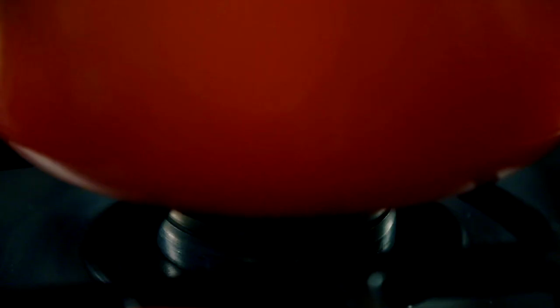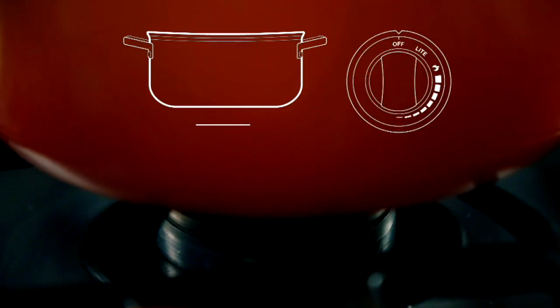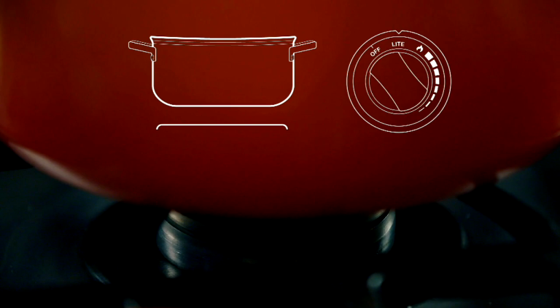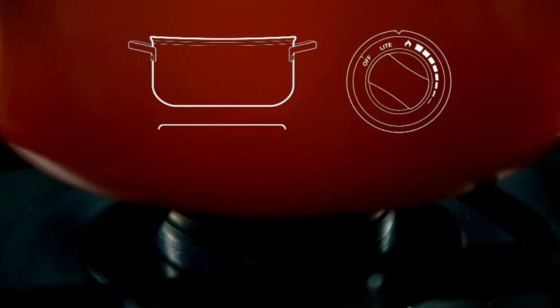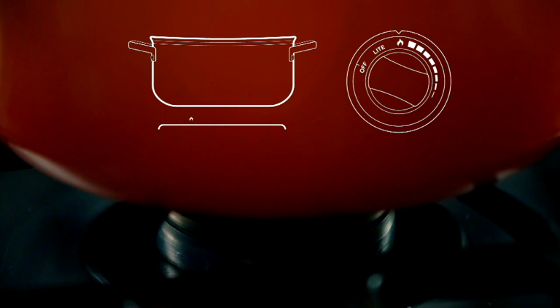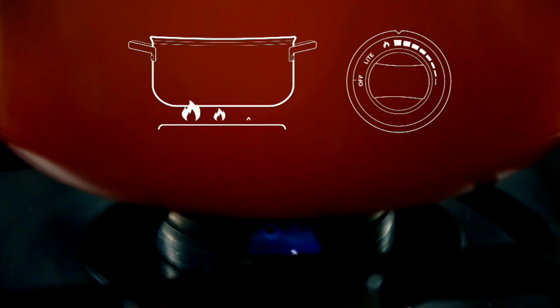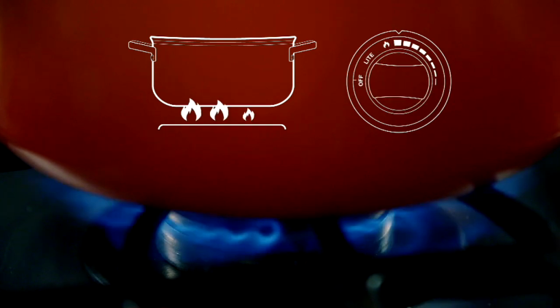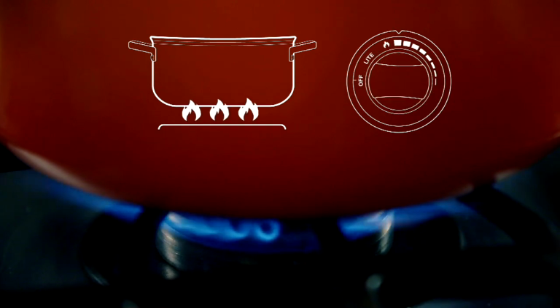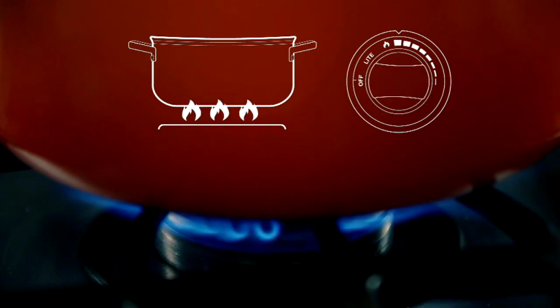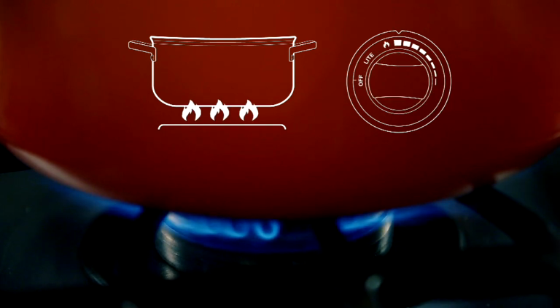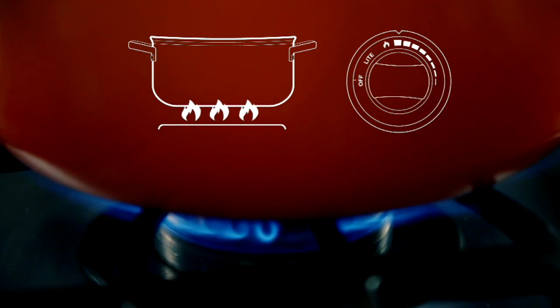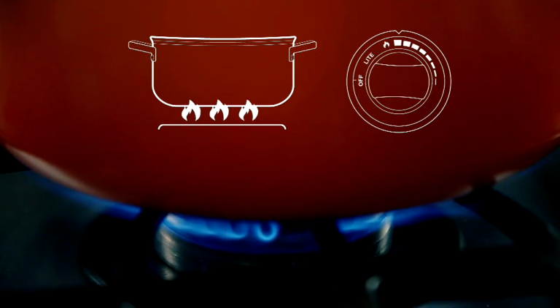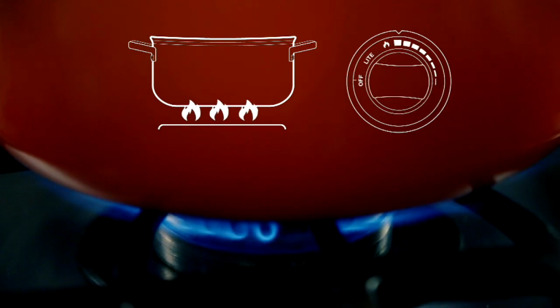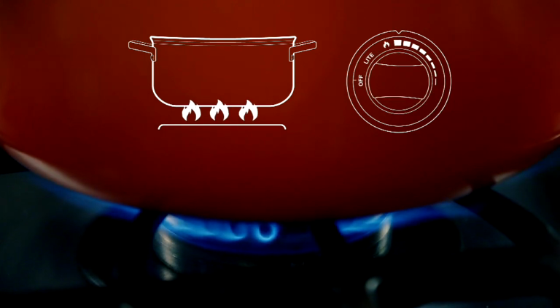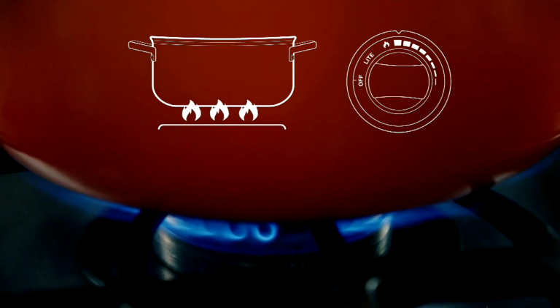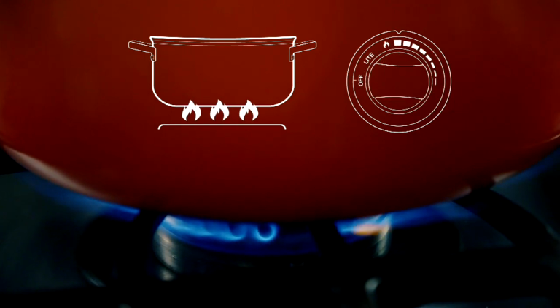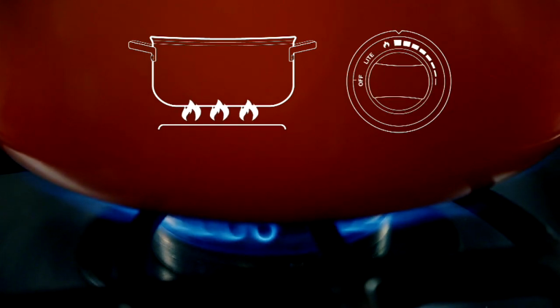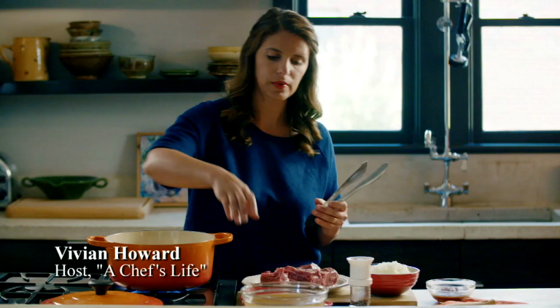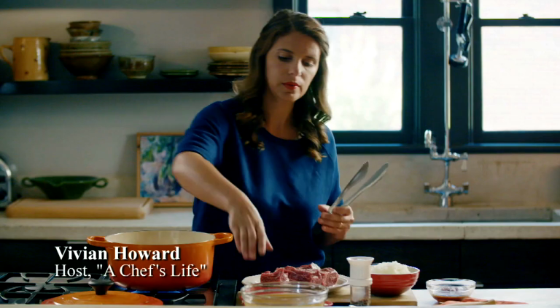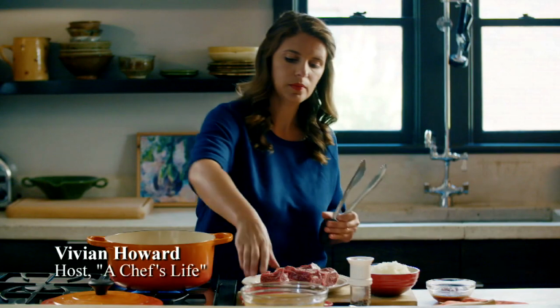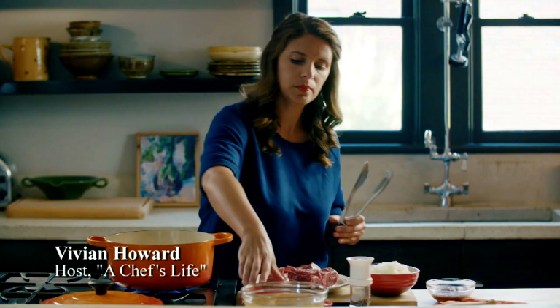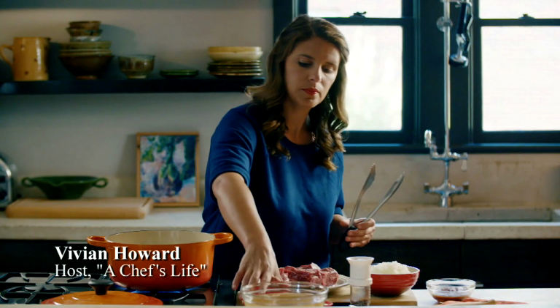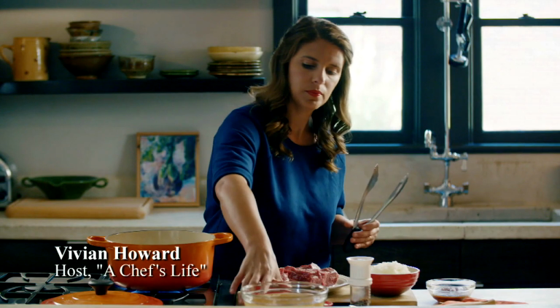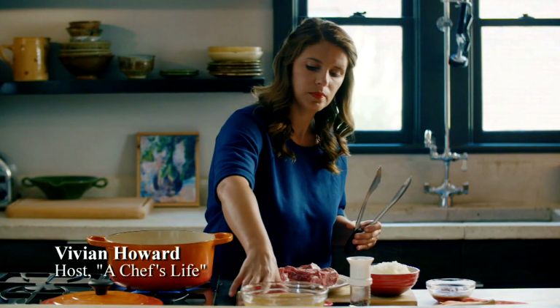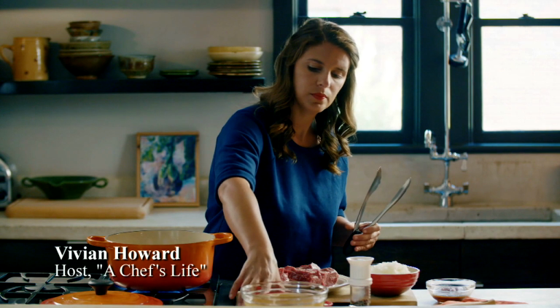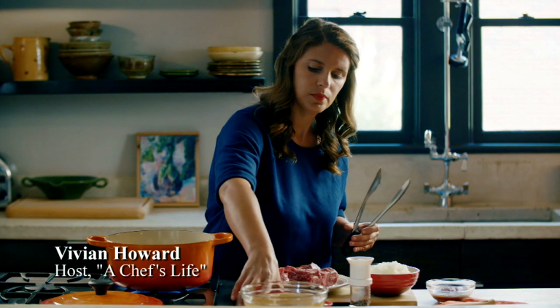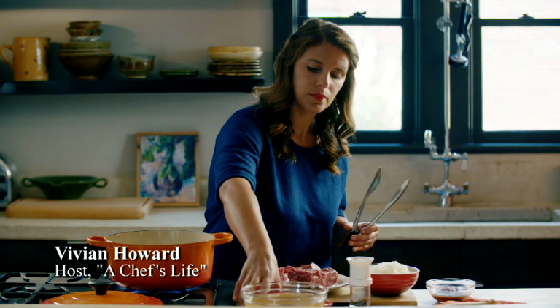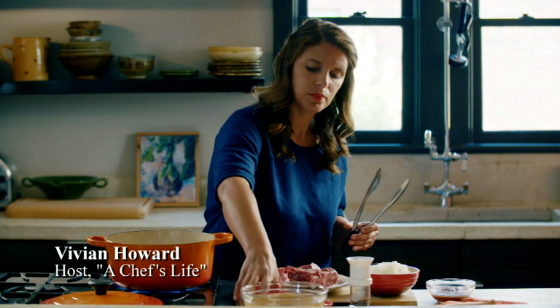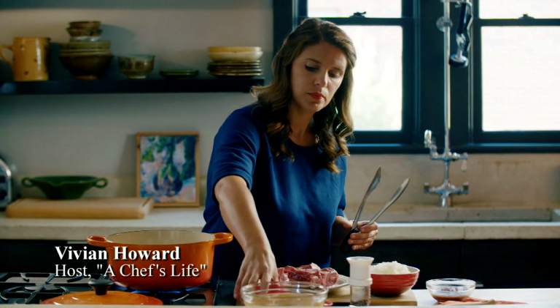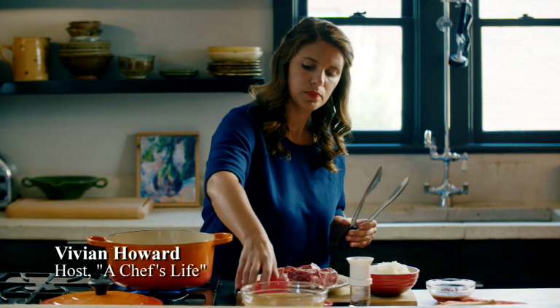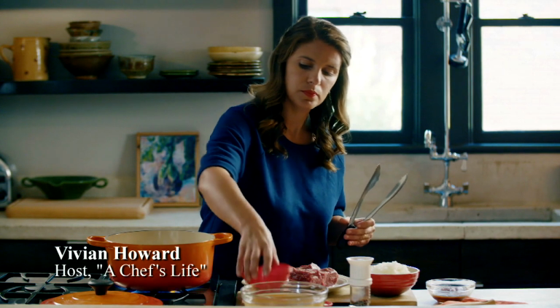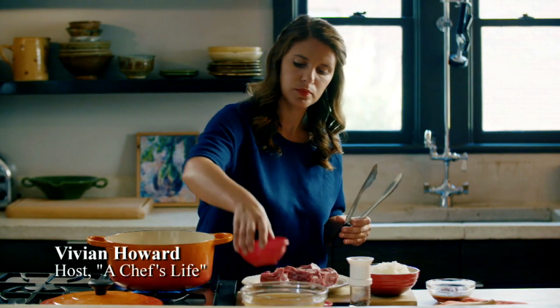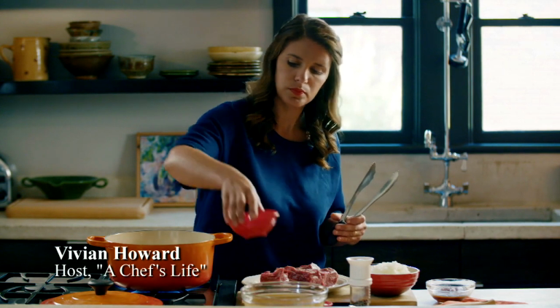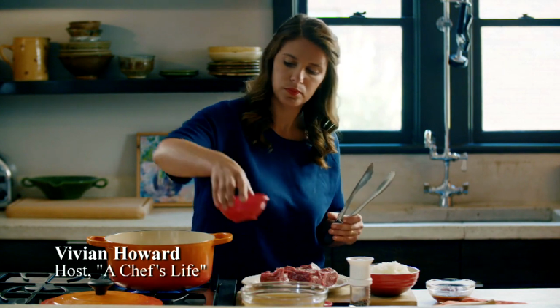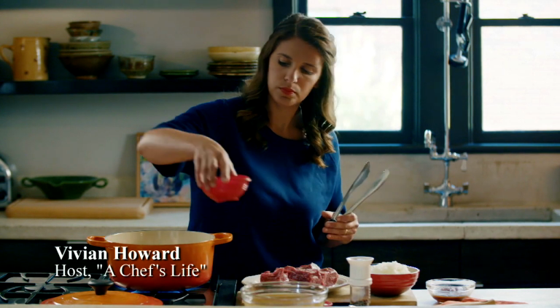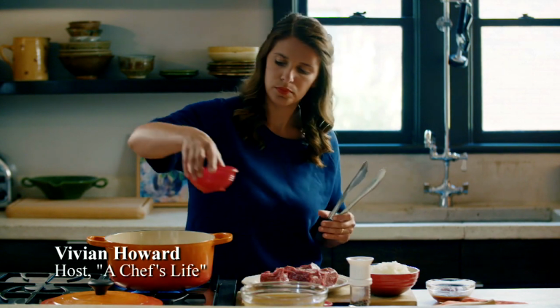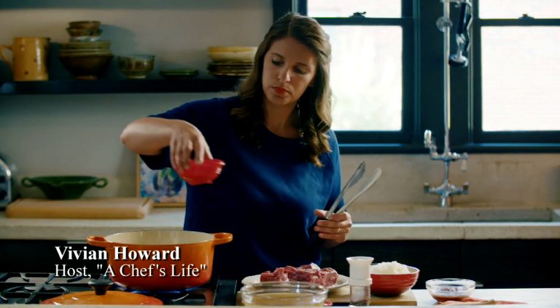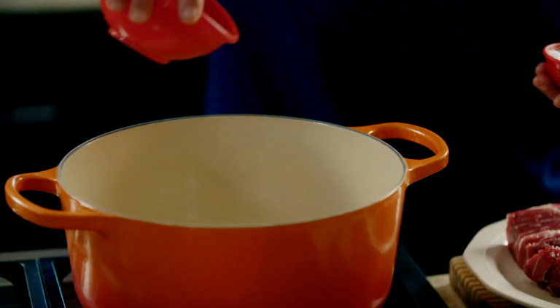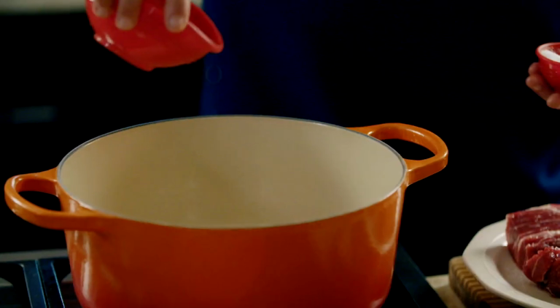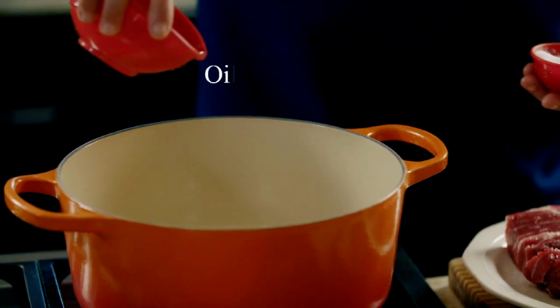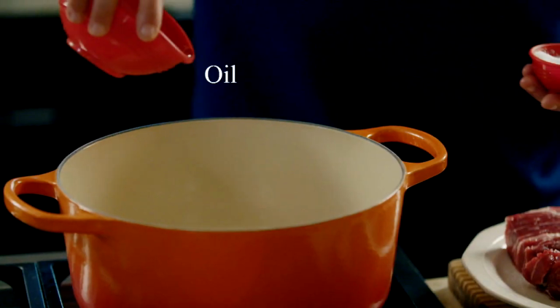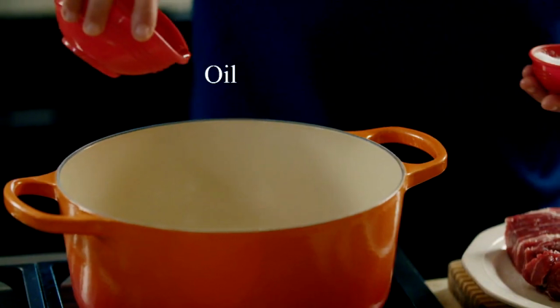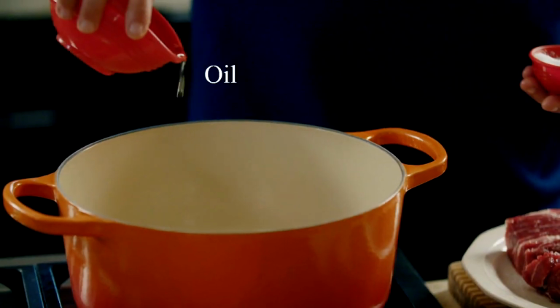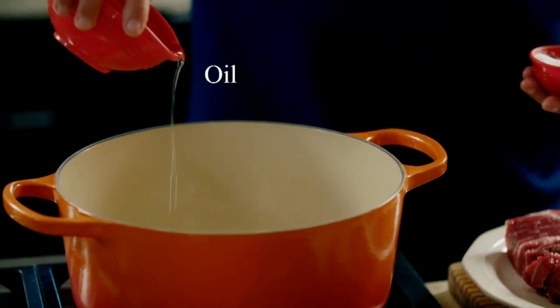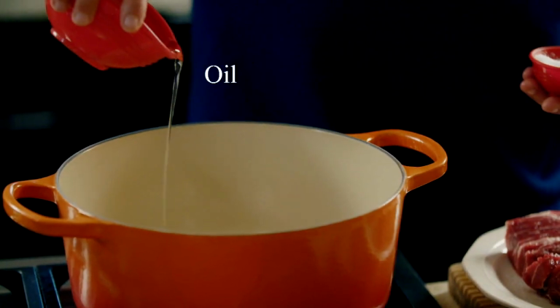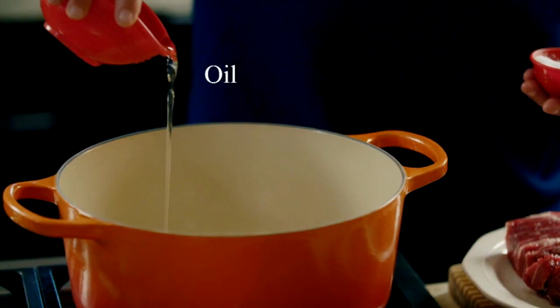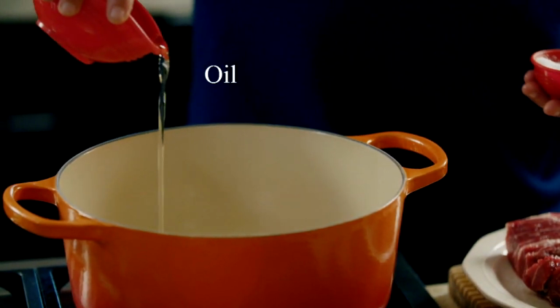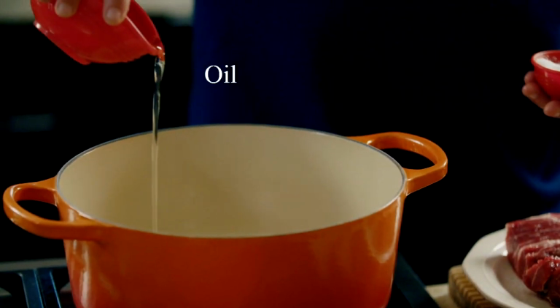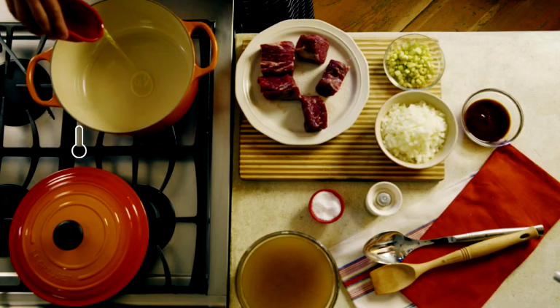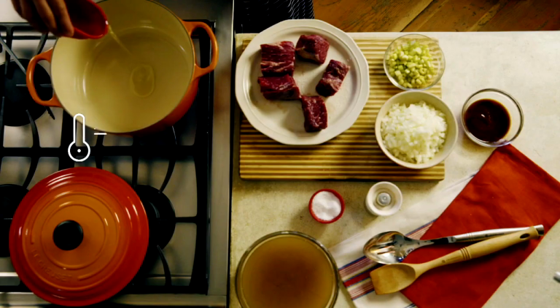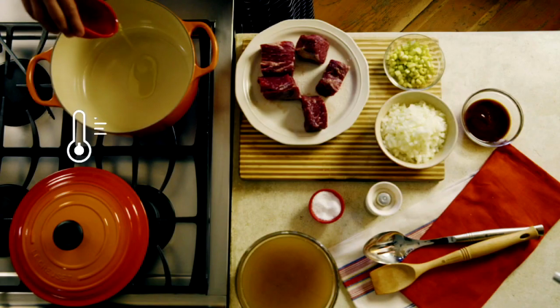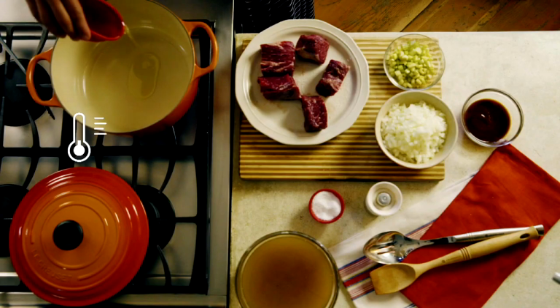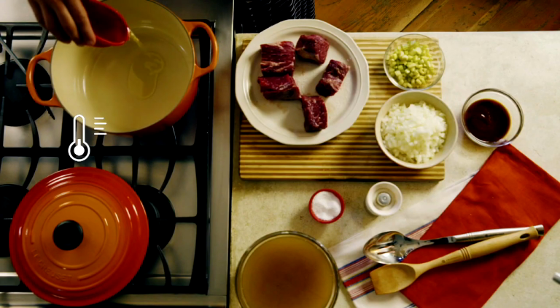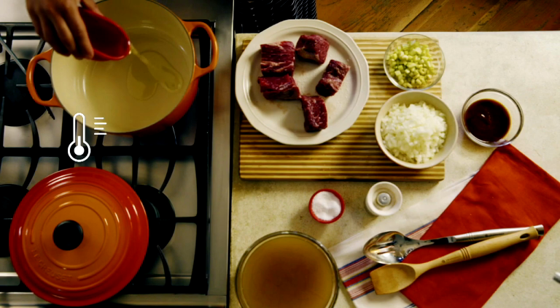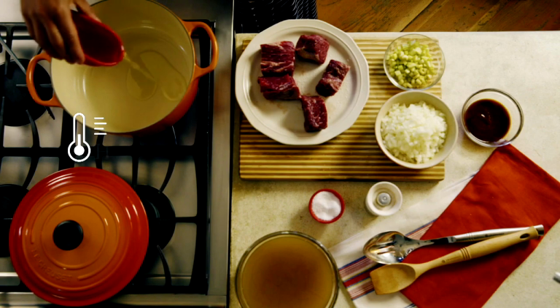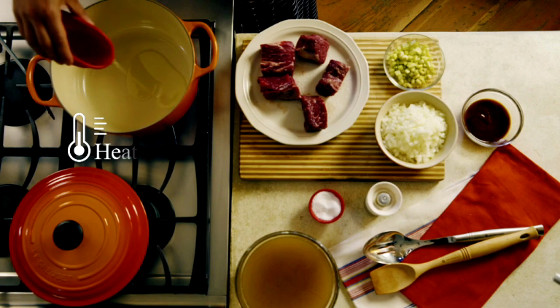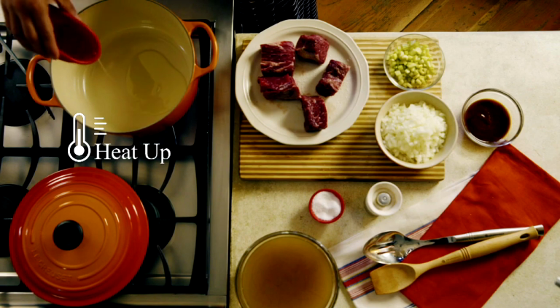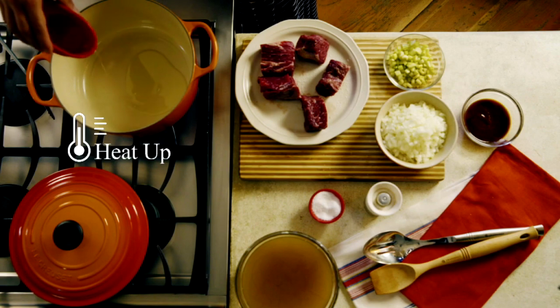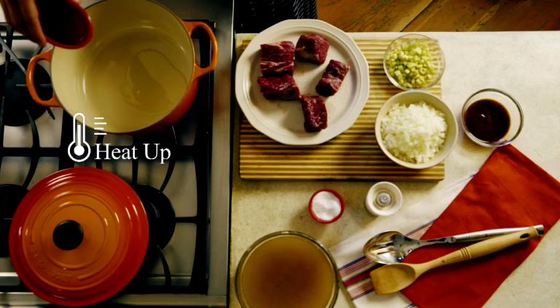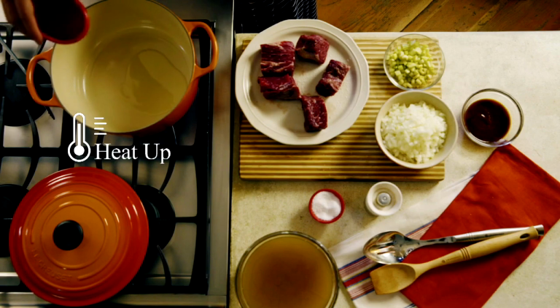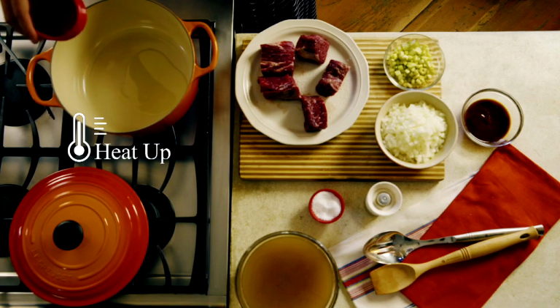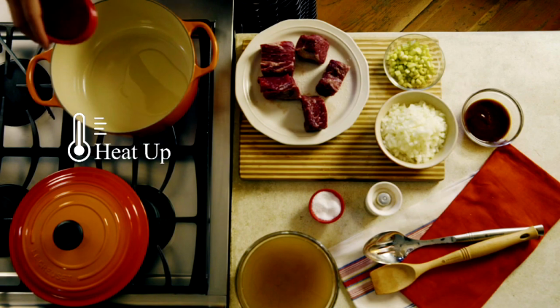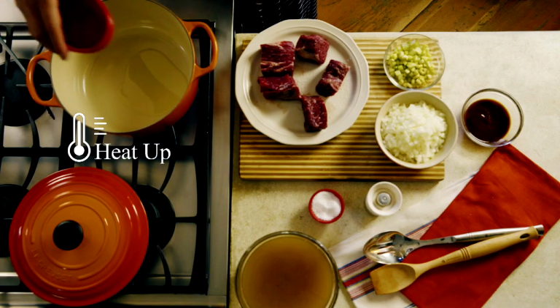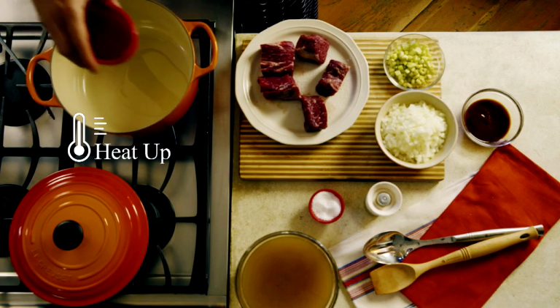Turn on your pan, add some oil — preferably oil with a high smoking point — and let that oil heat up.